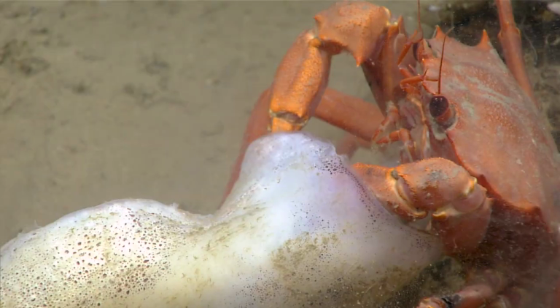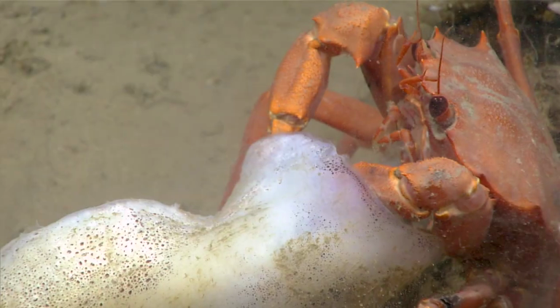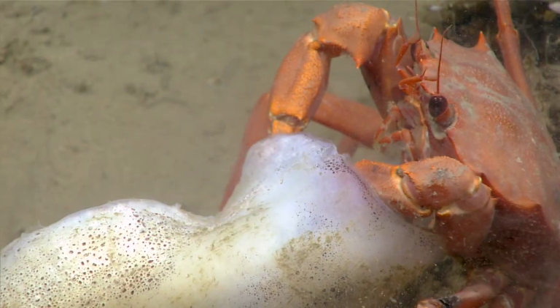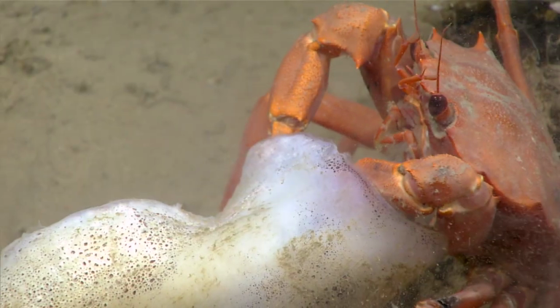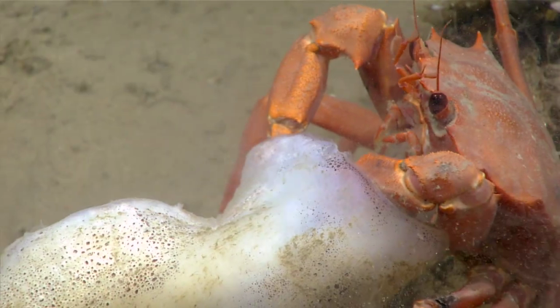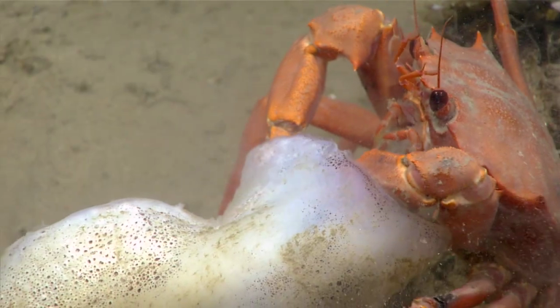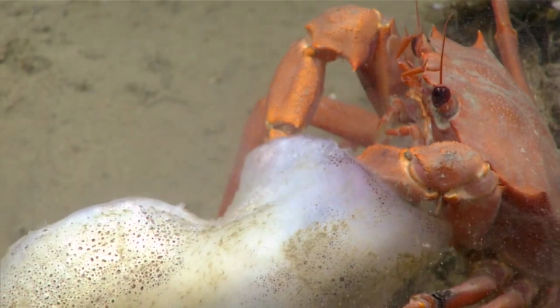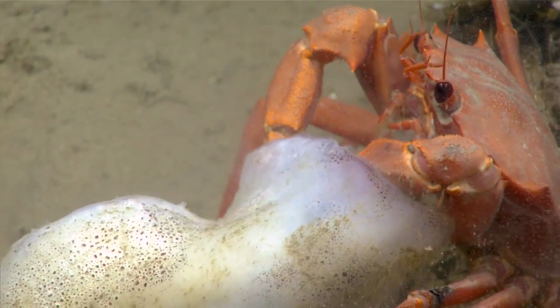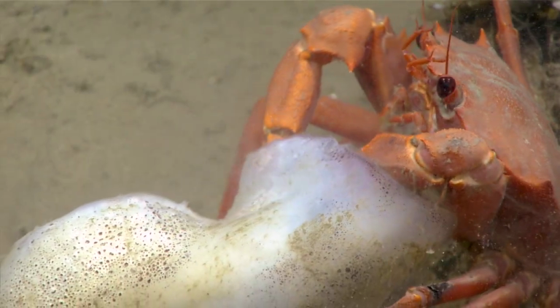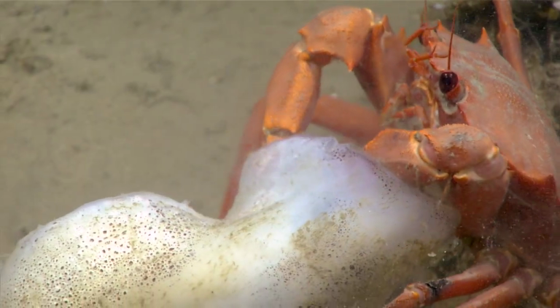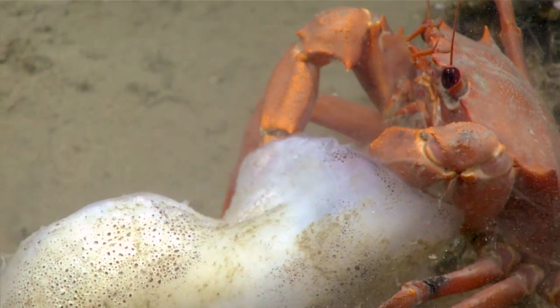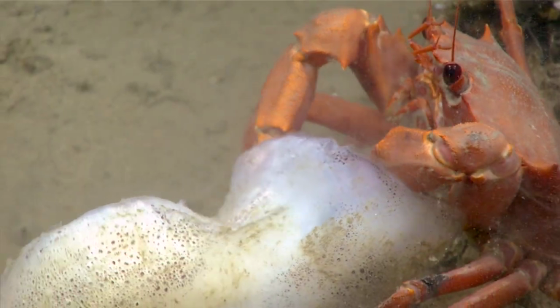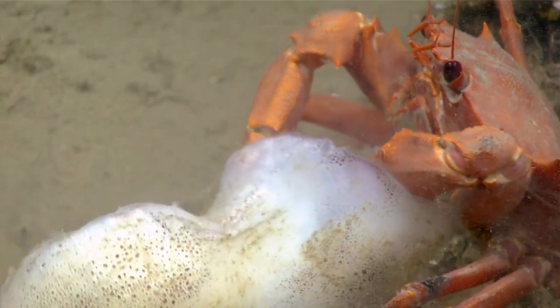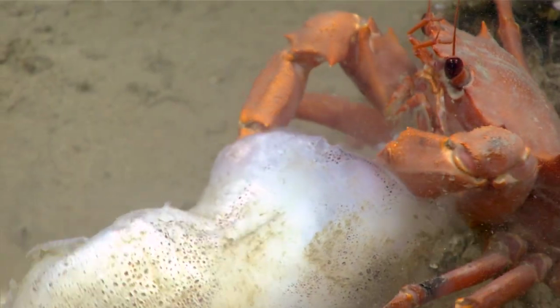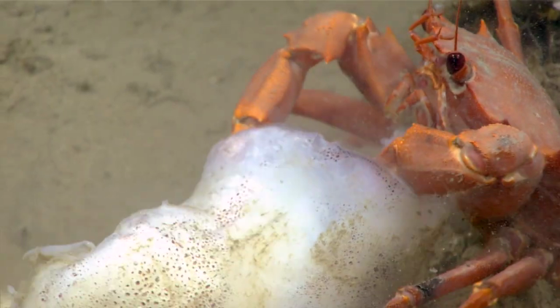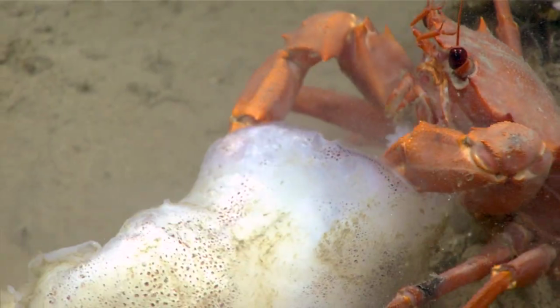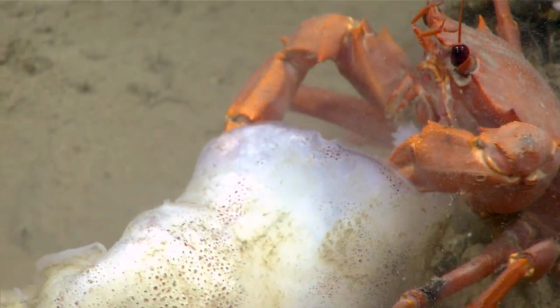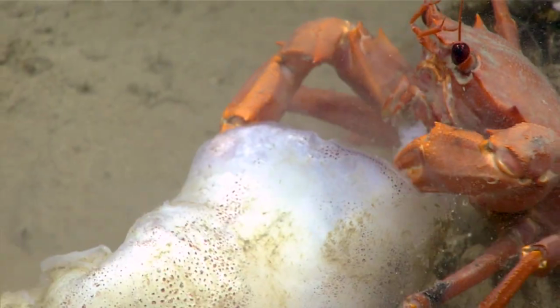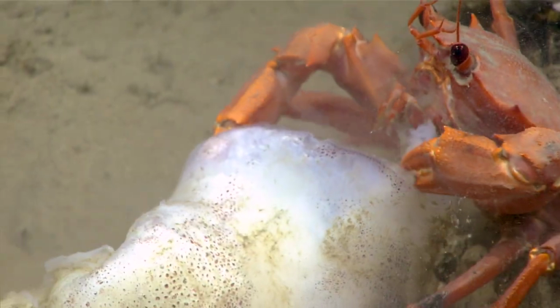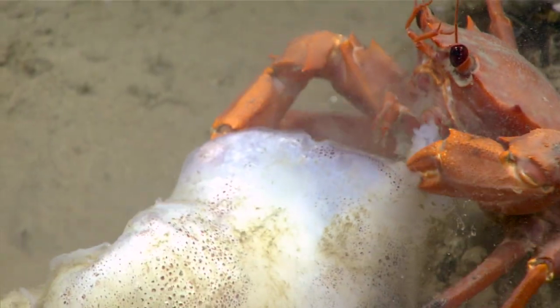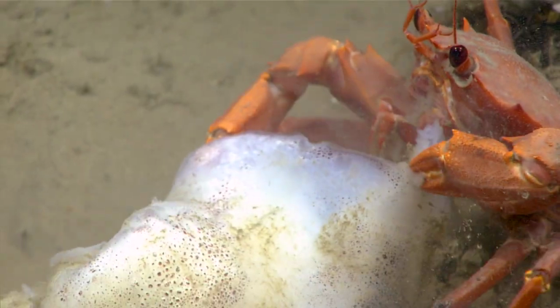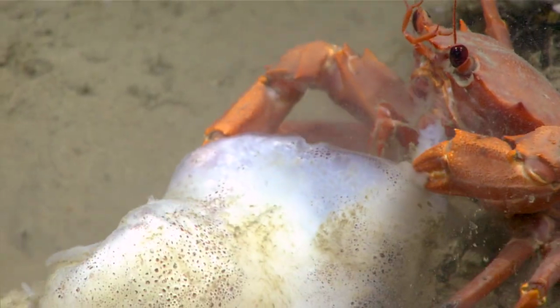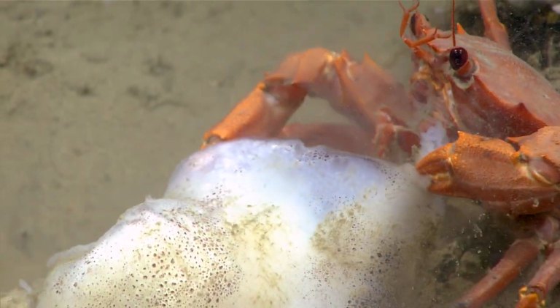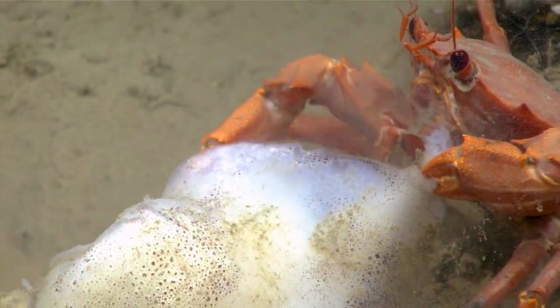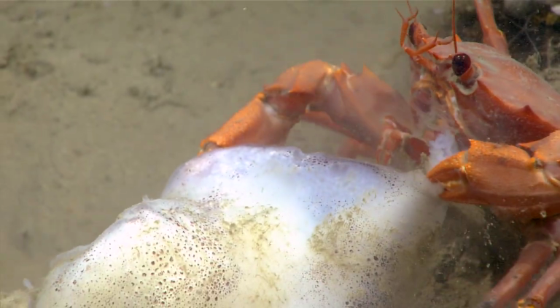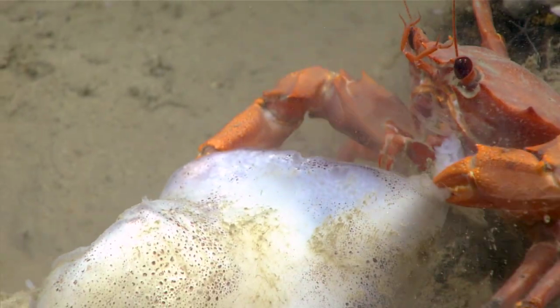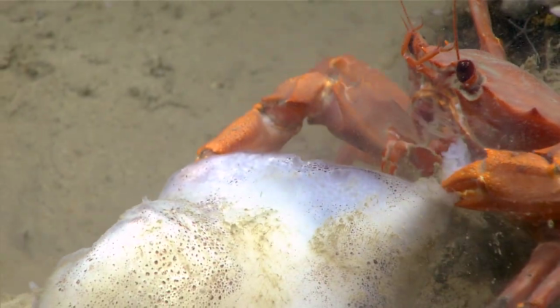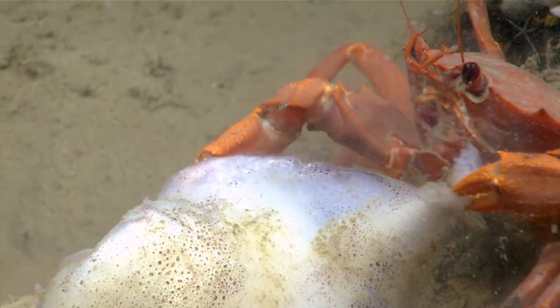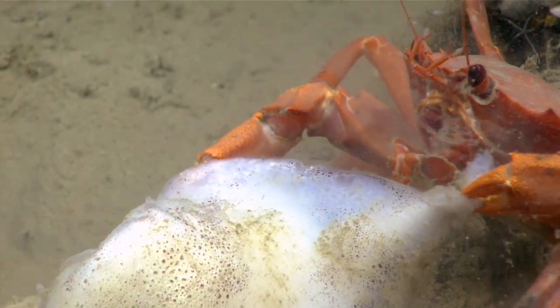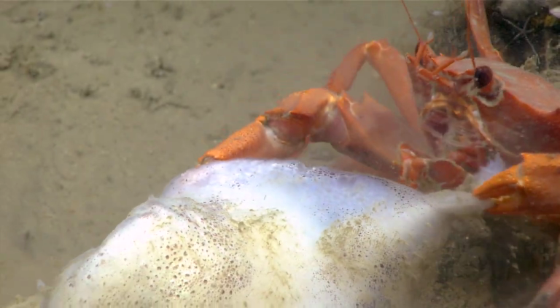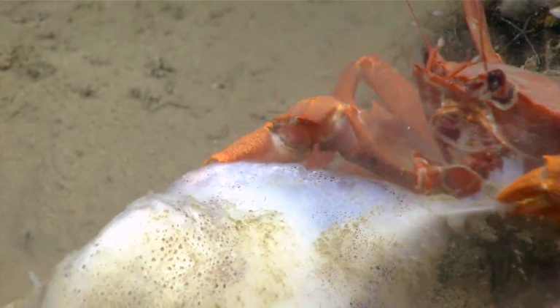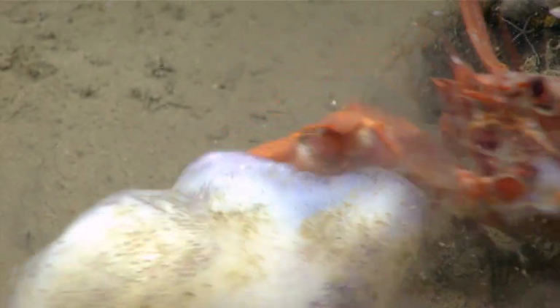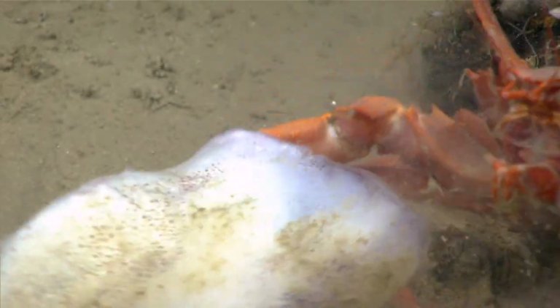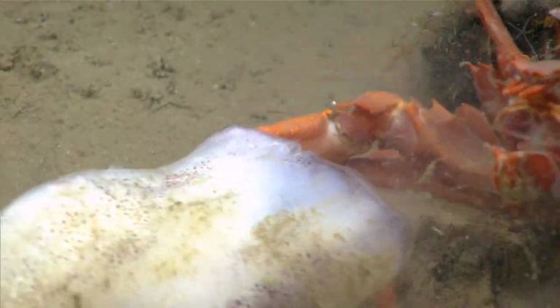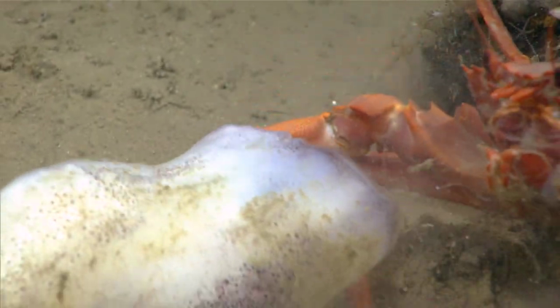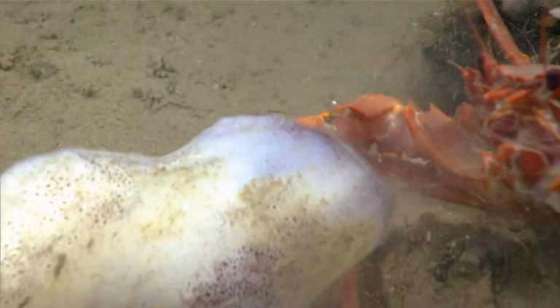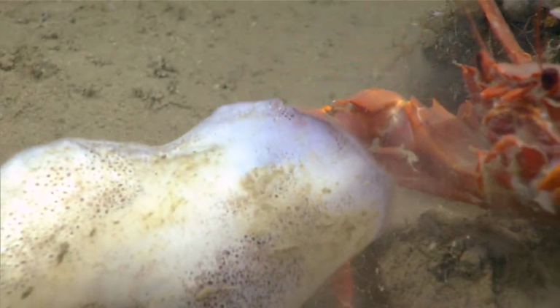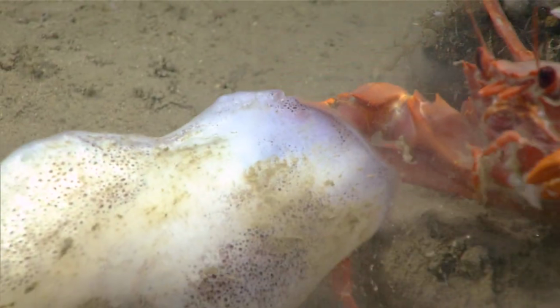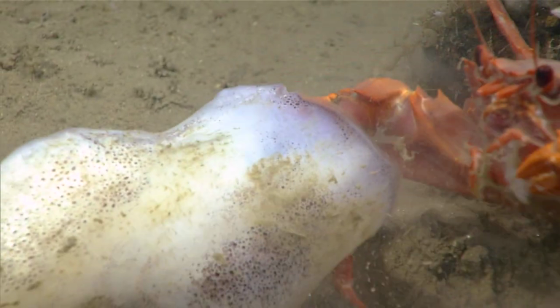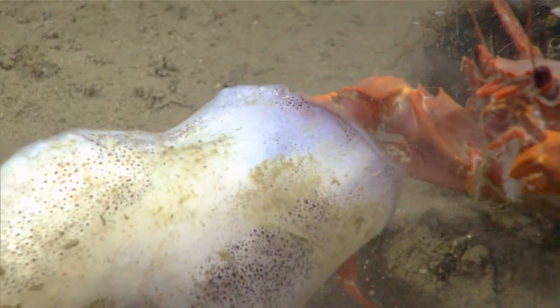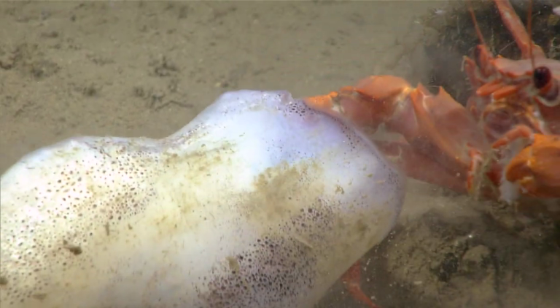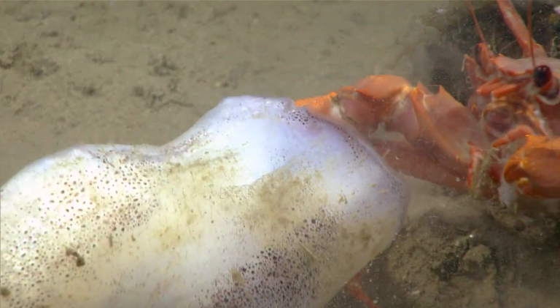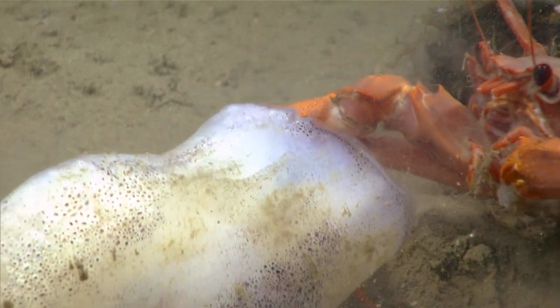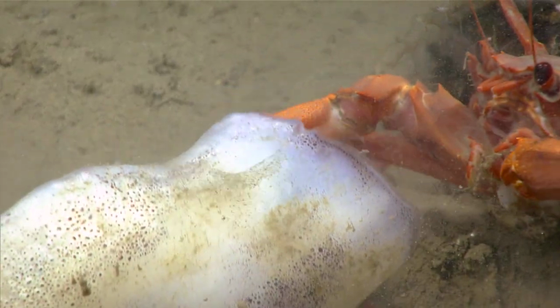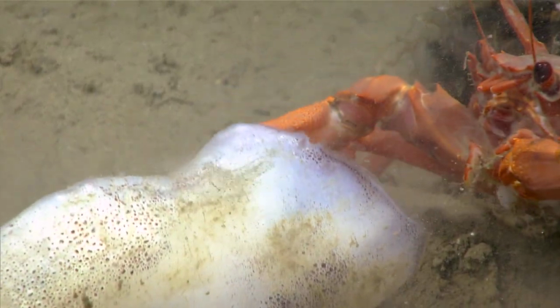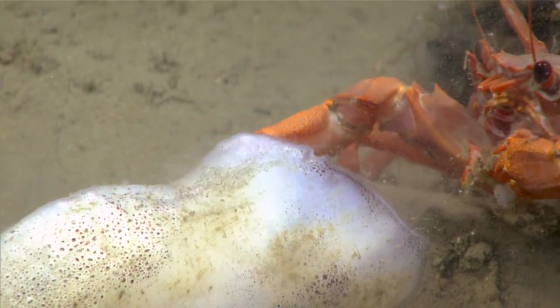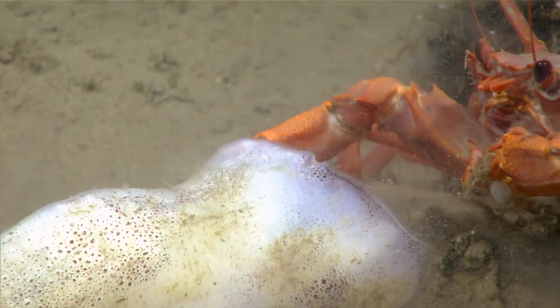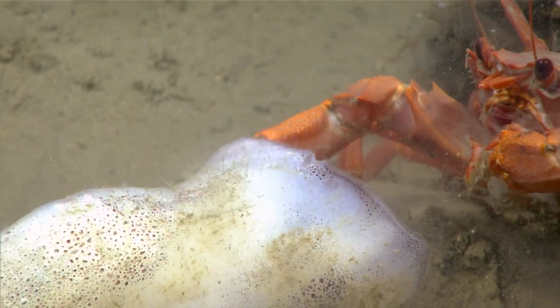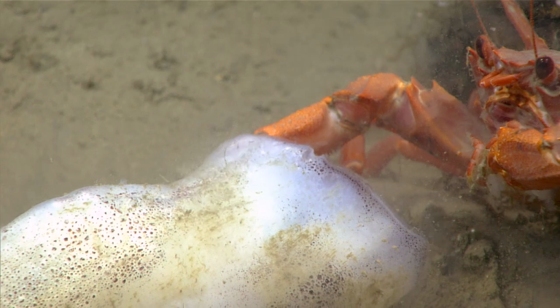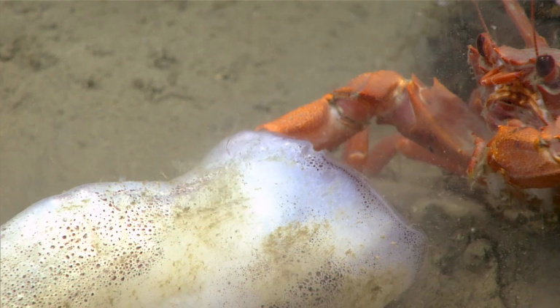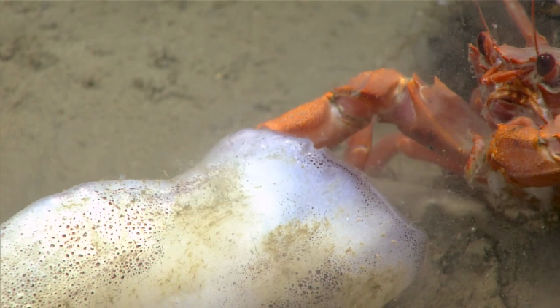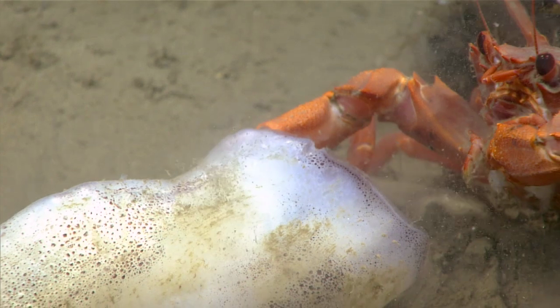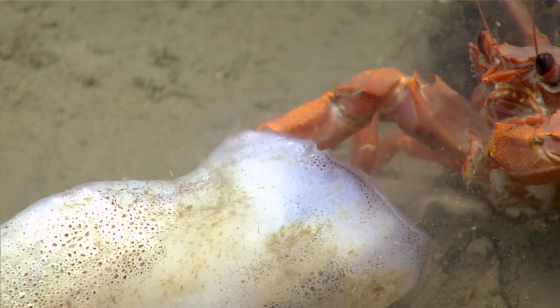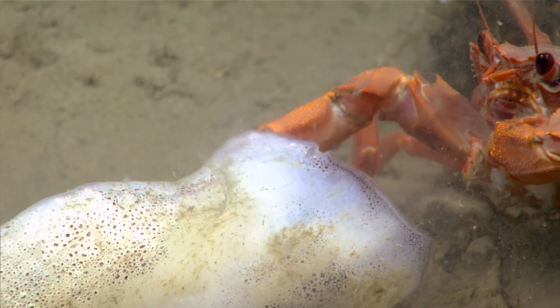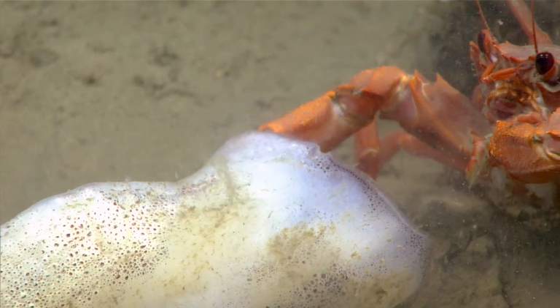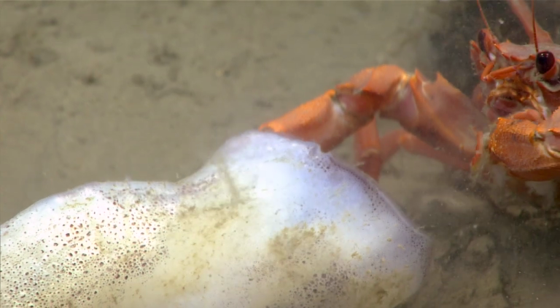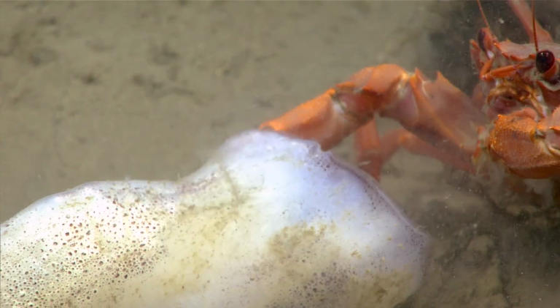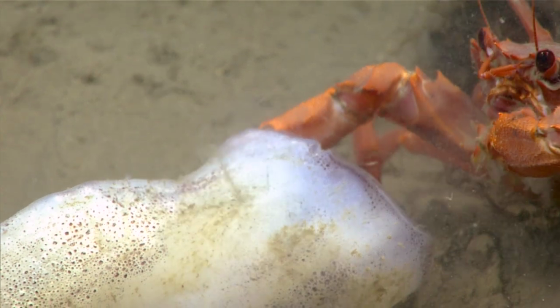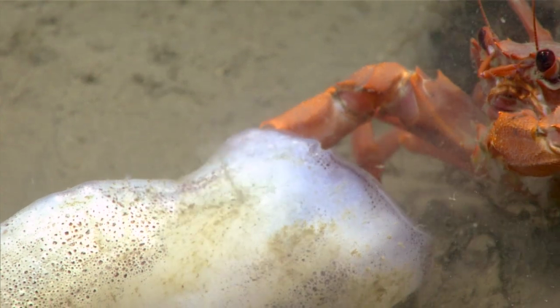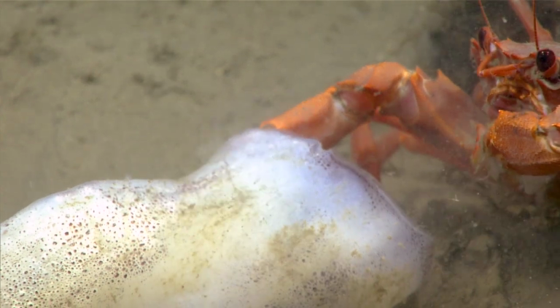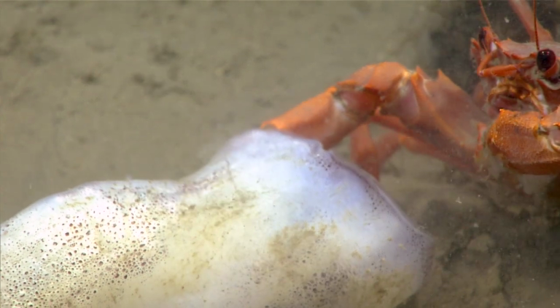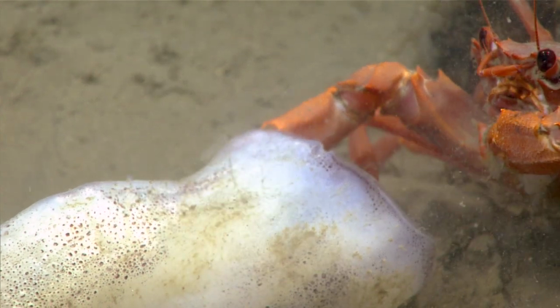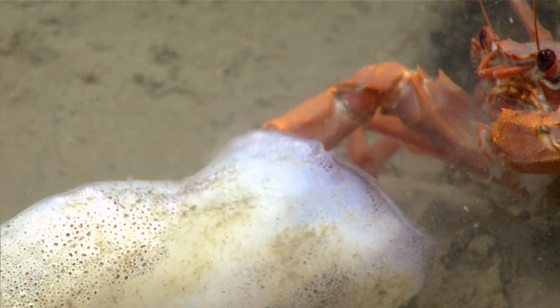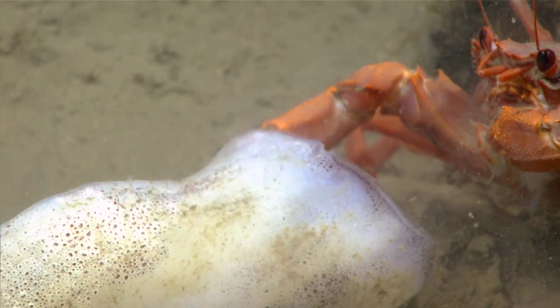You can really see how effective those claws are in terms of just ripping off chunks of that squid and then chowing down.